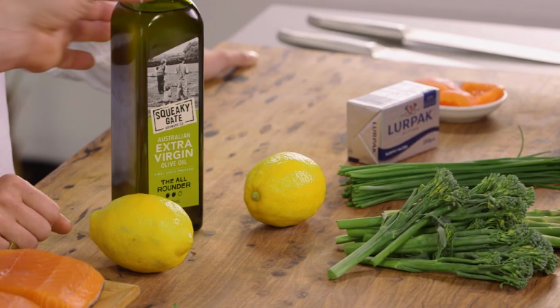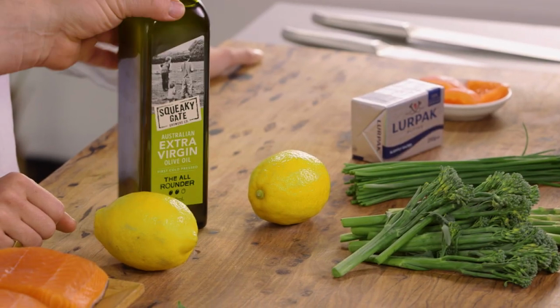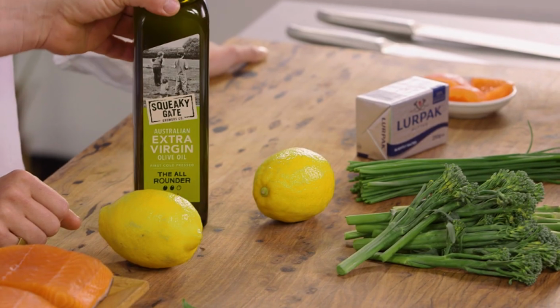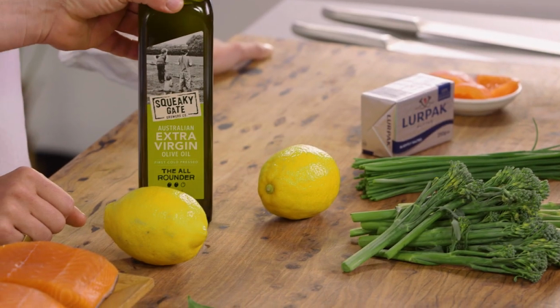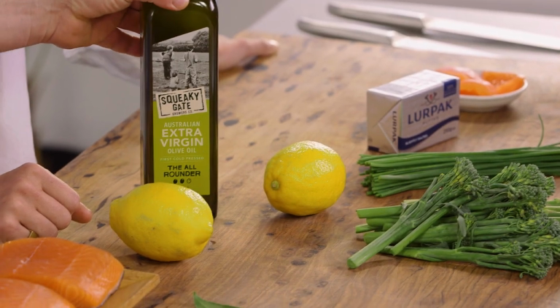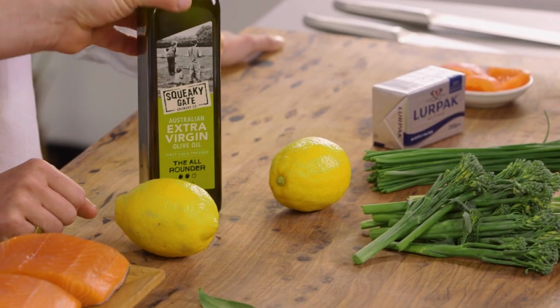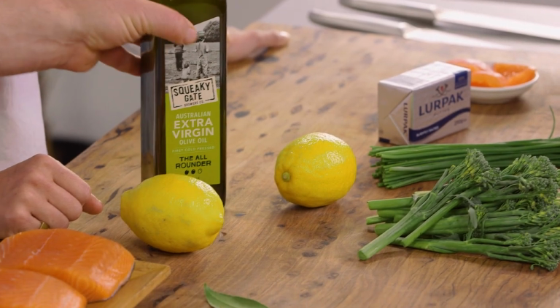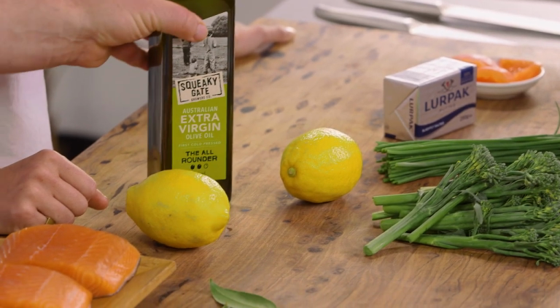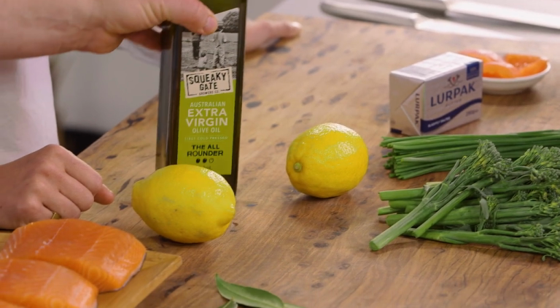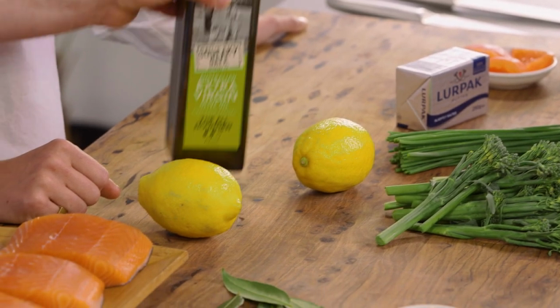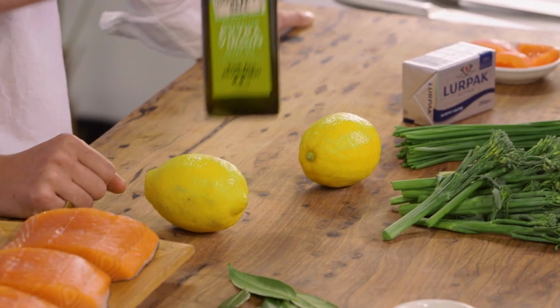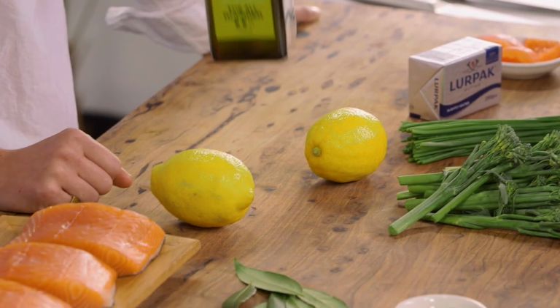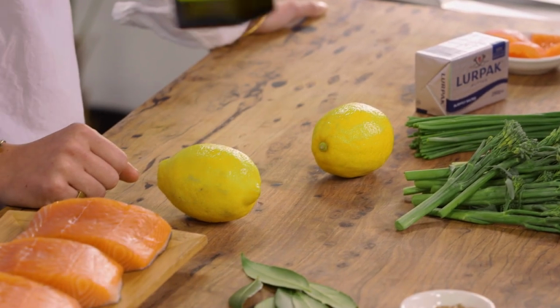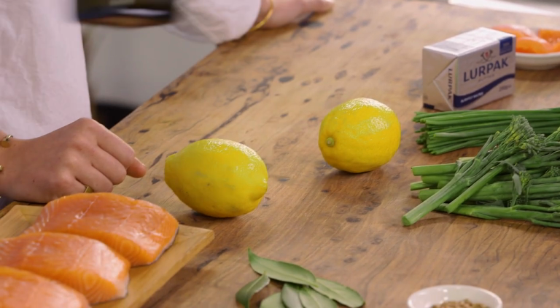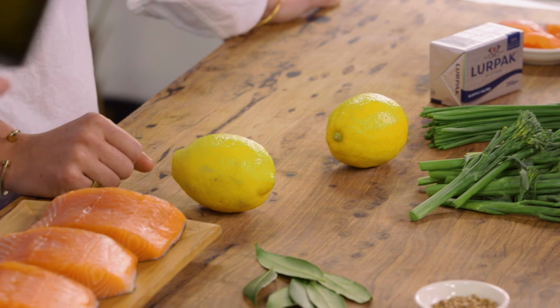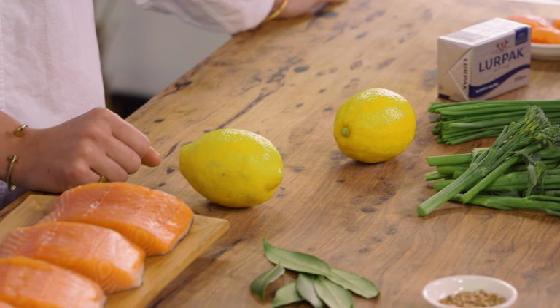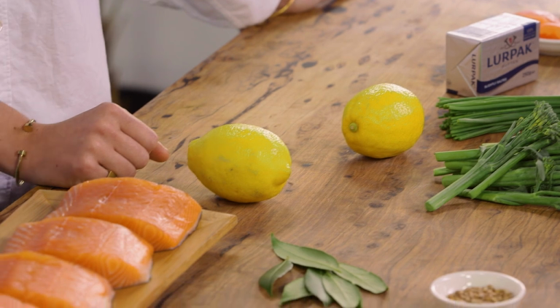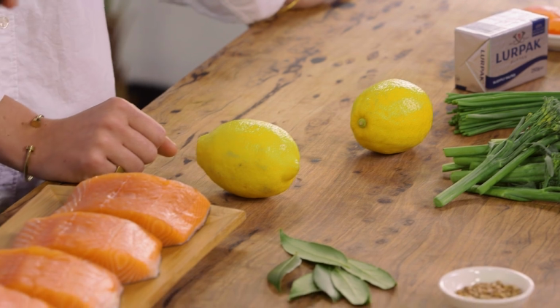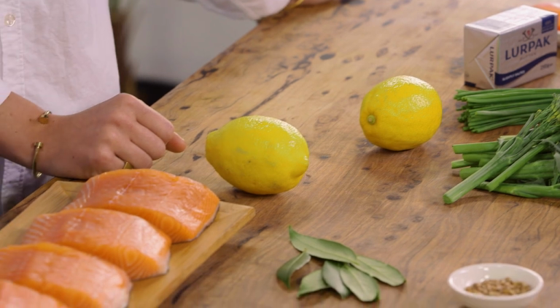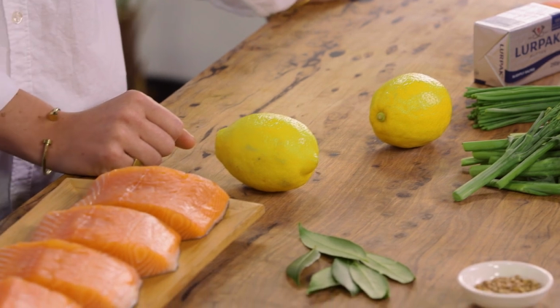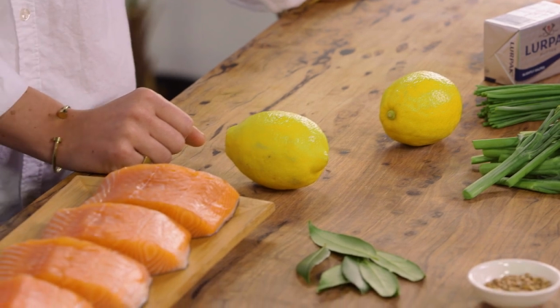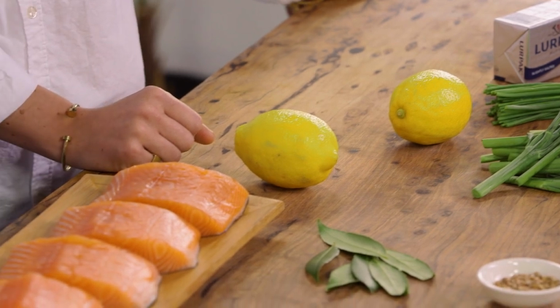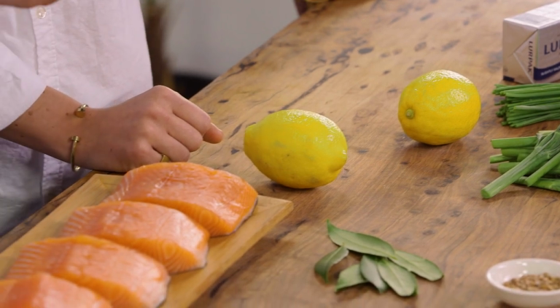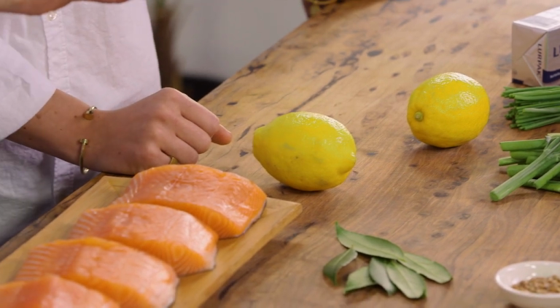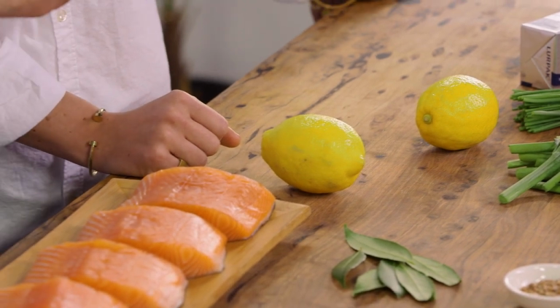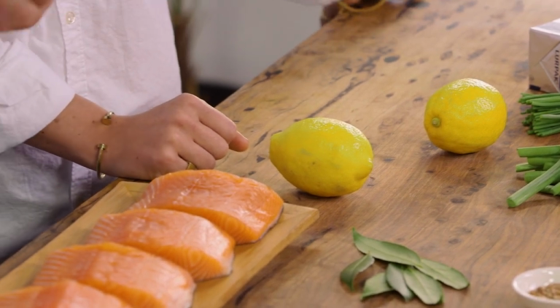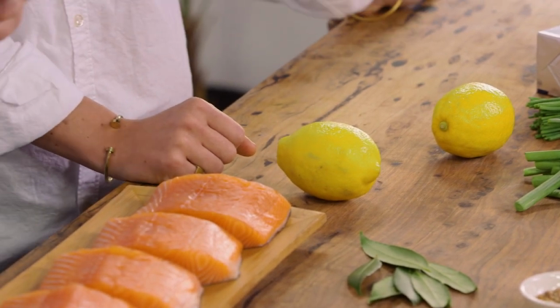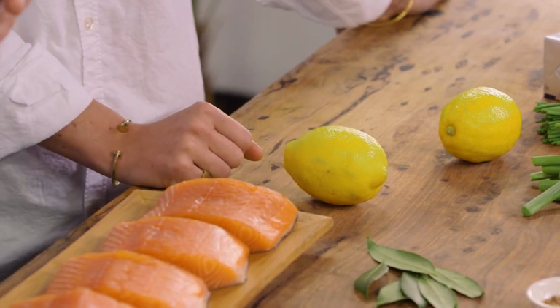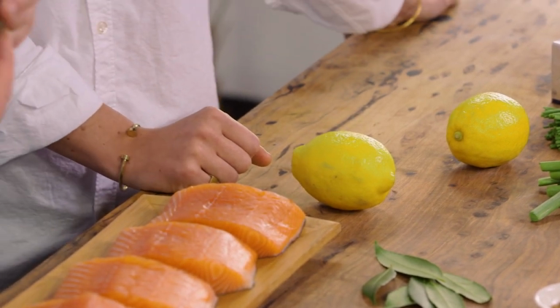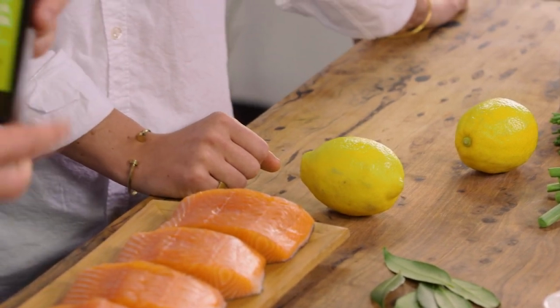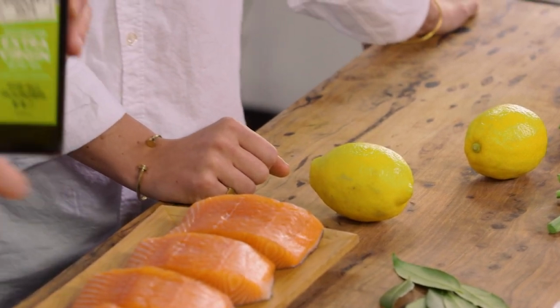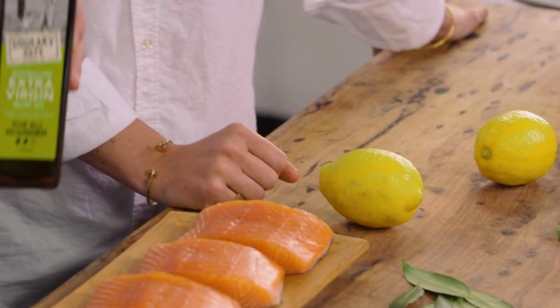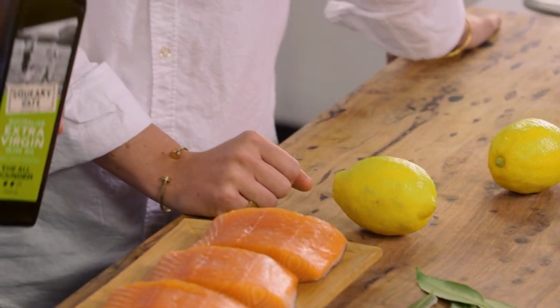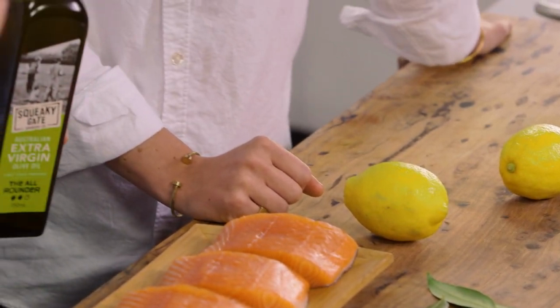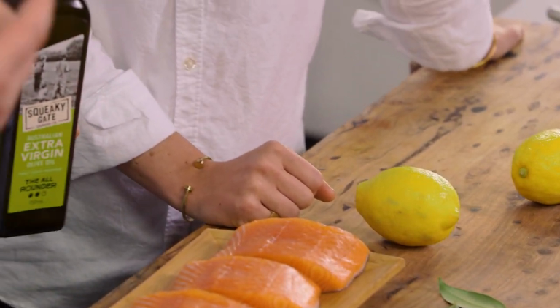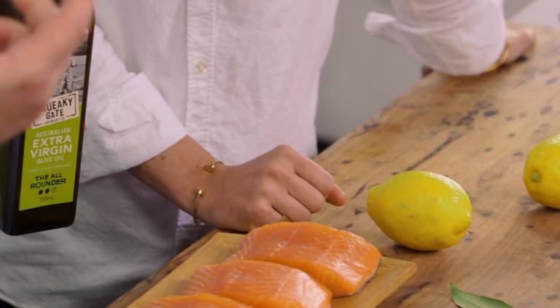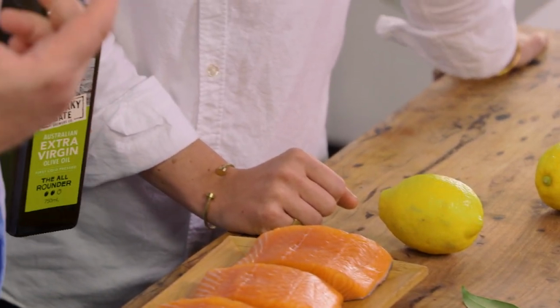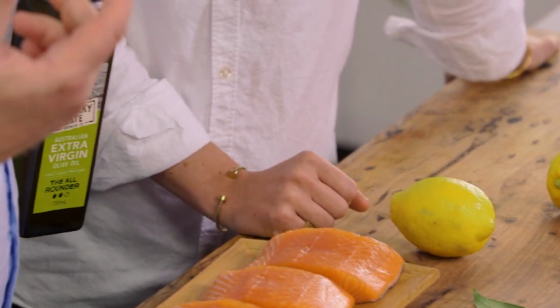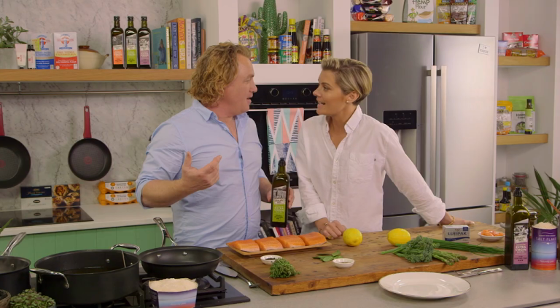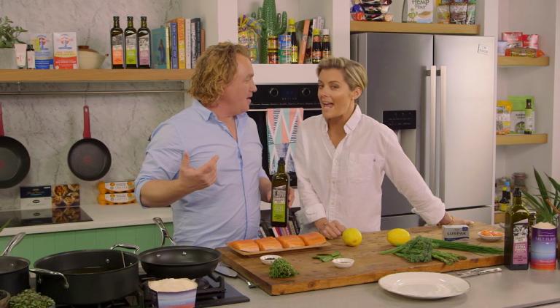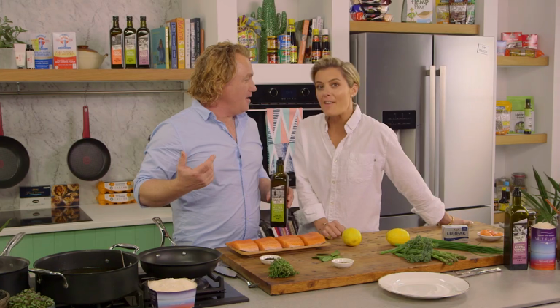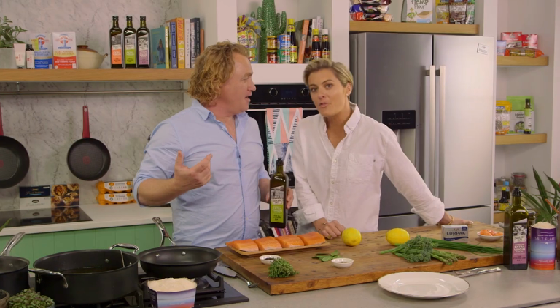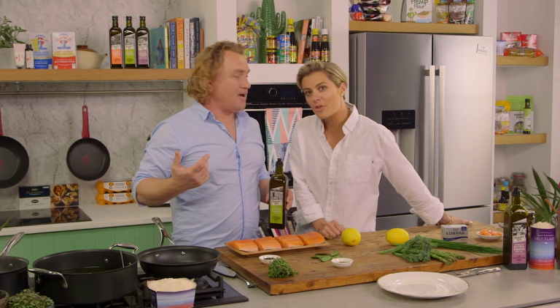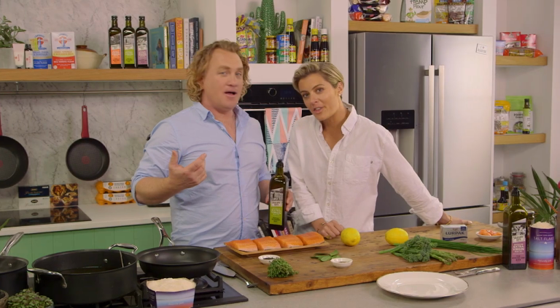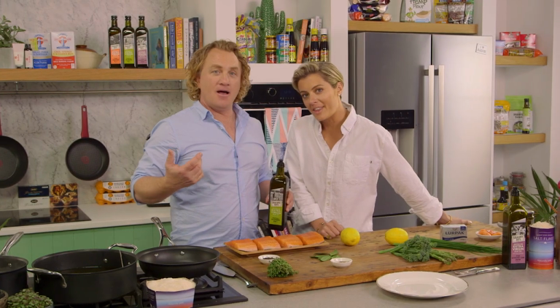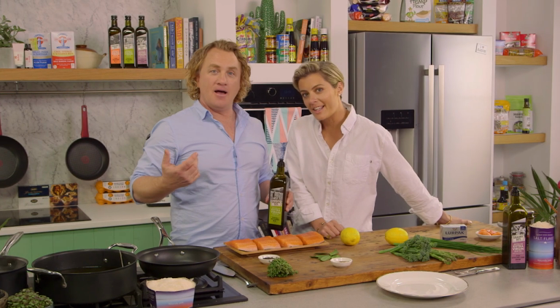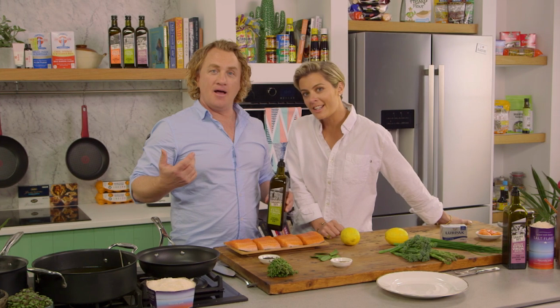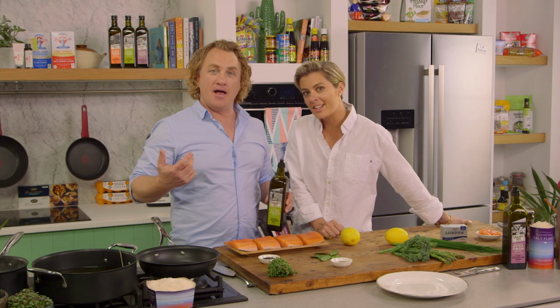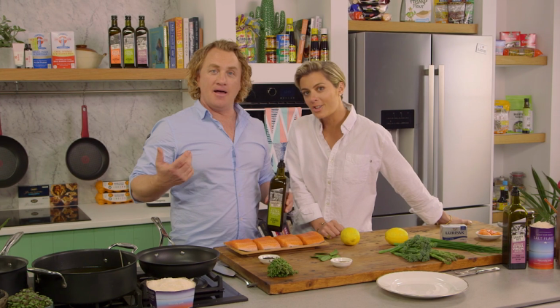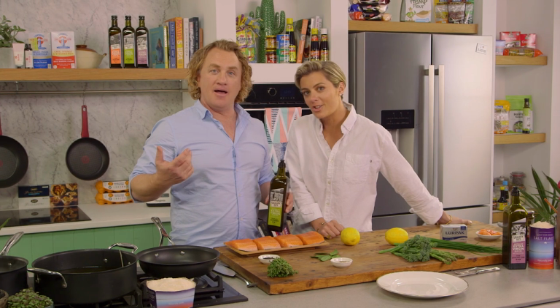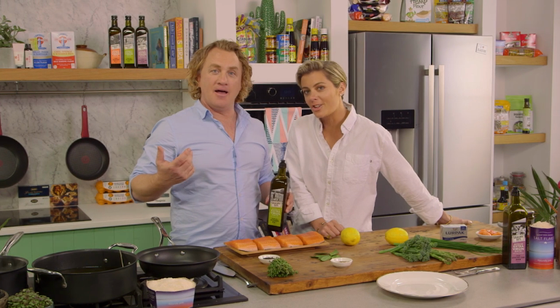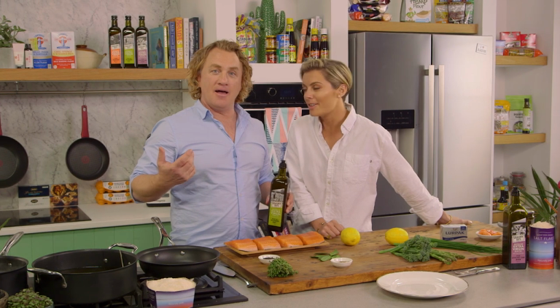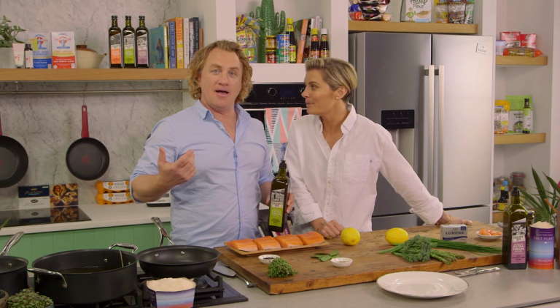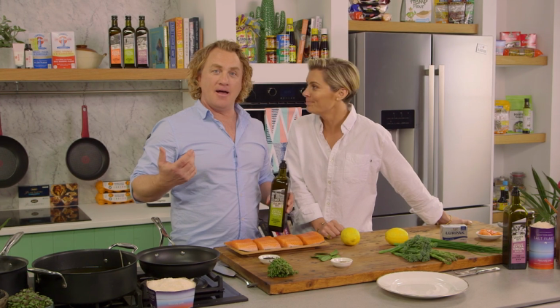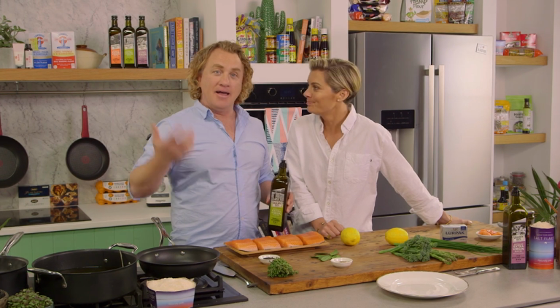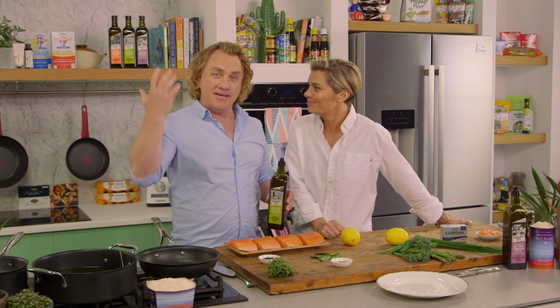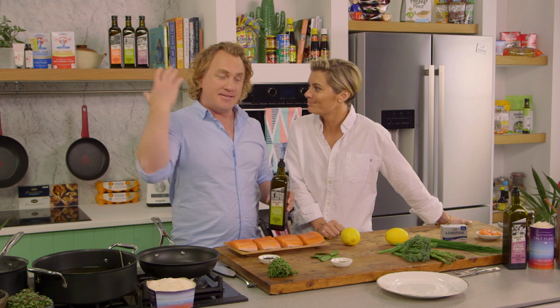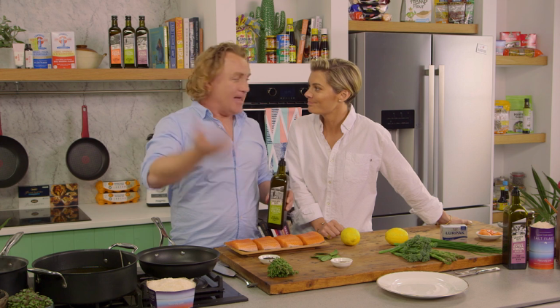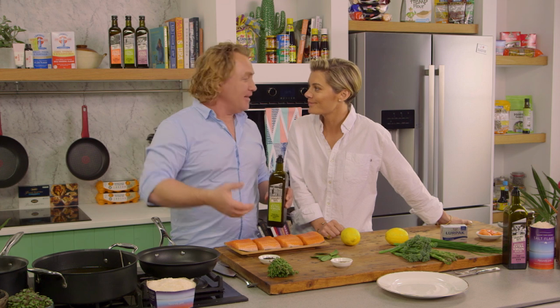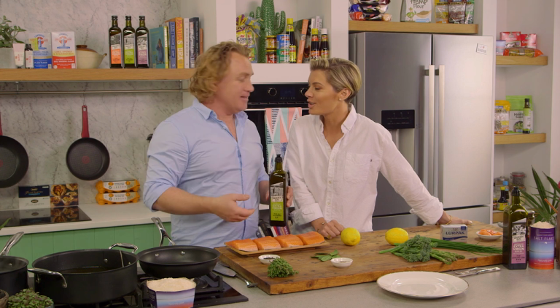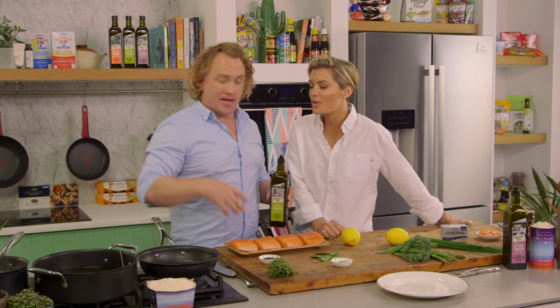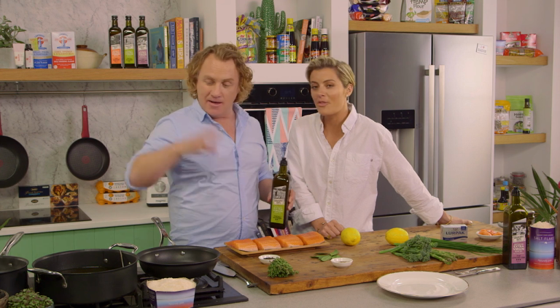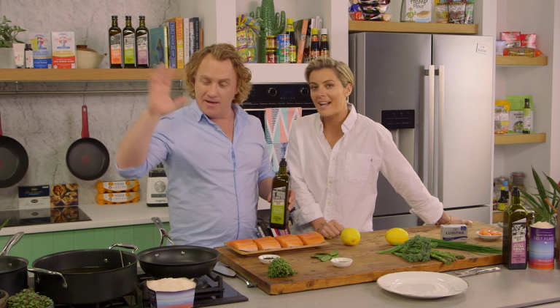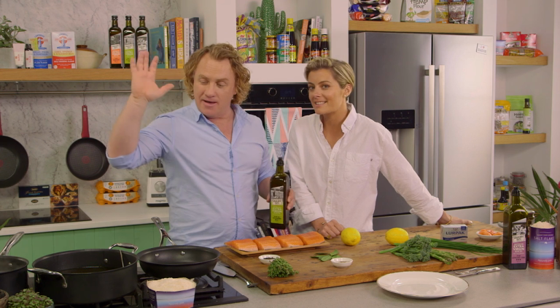Rosie, in keeping with our Mediterranean theme, we're going to use extra virgin olive oil. We use it abundantly in everything. Good fats.